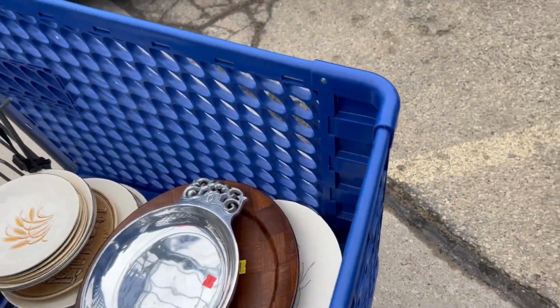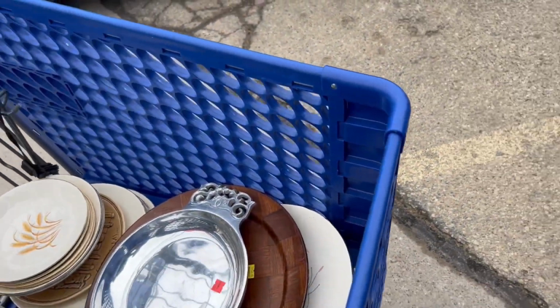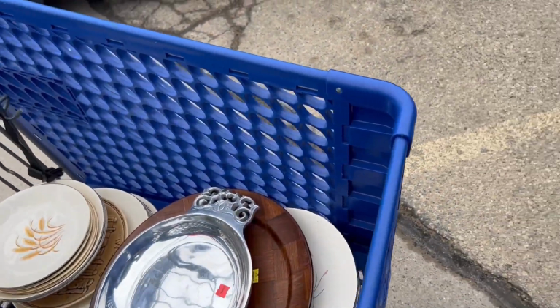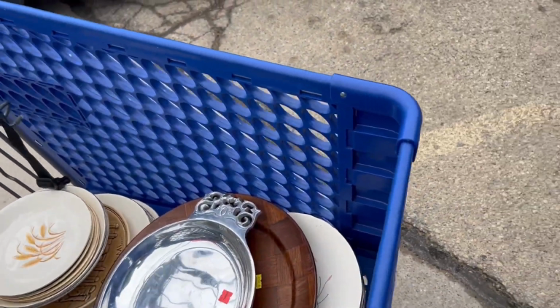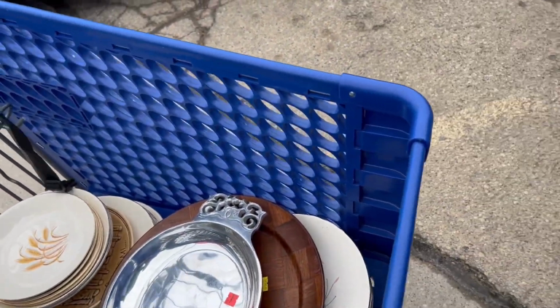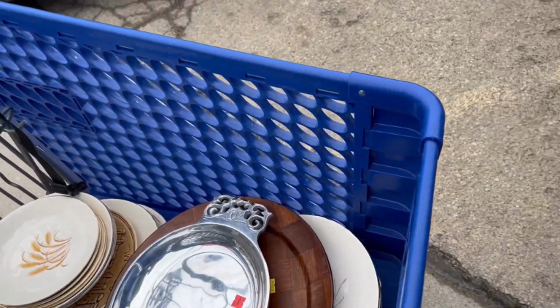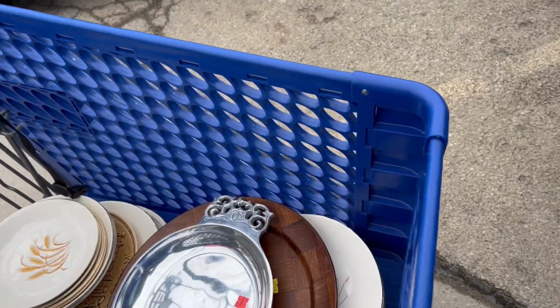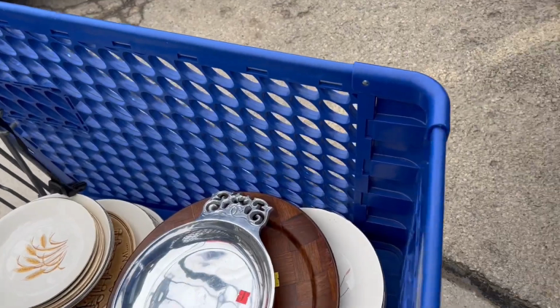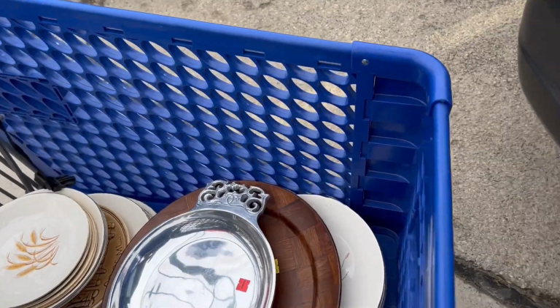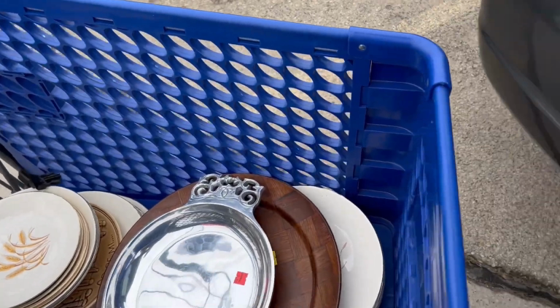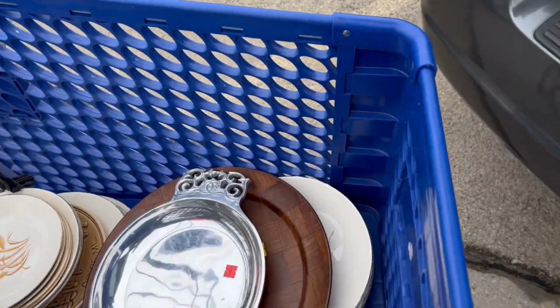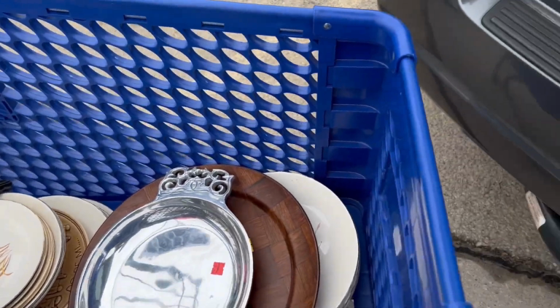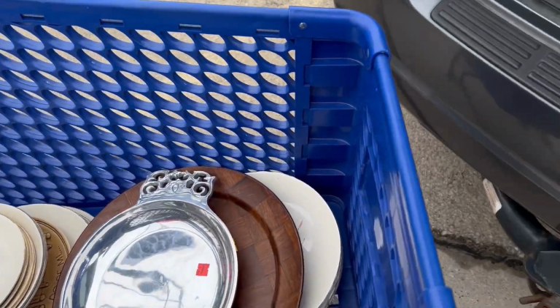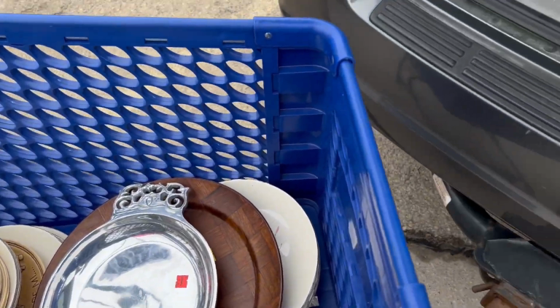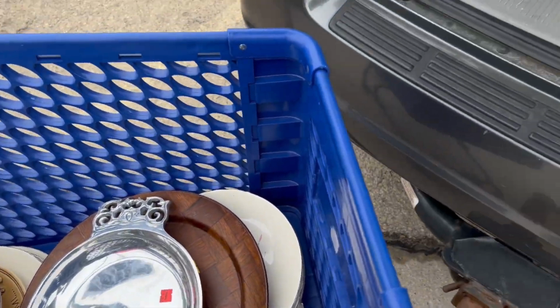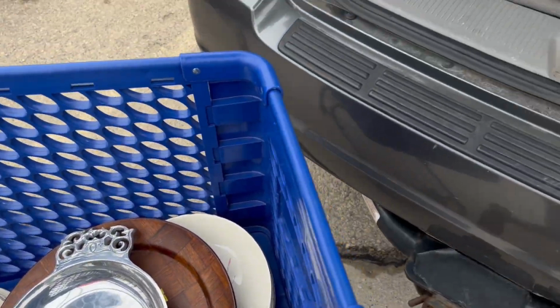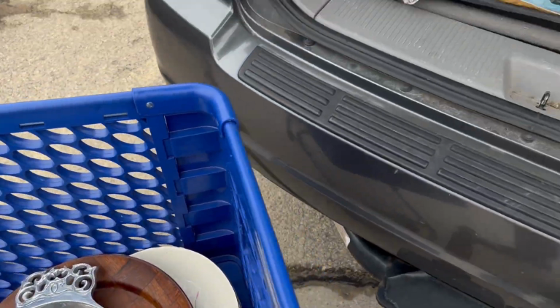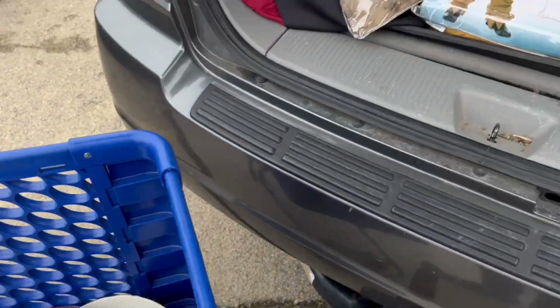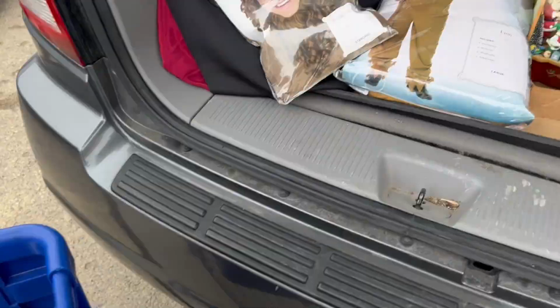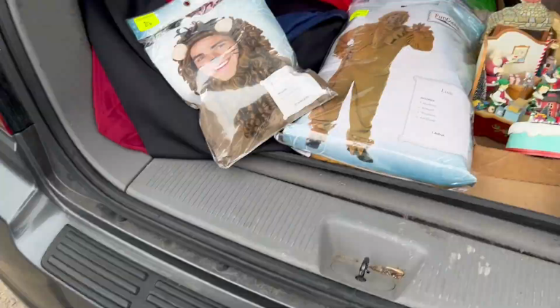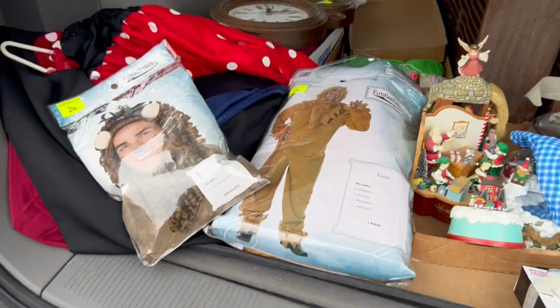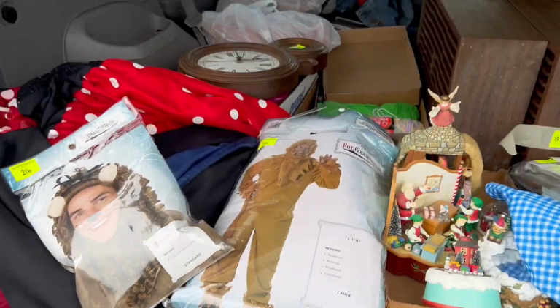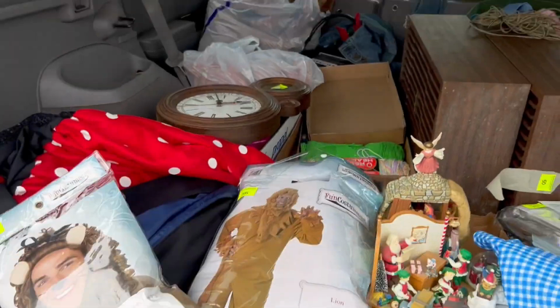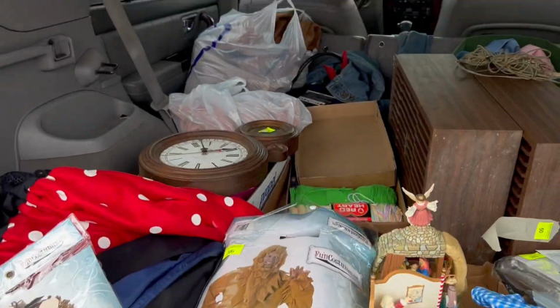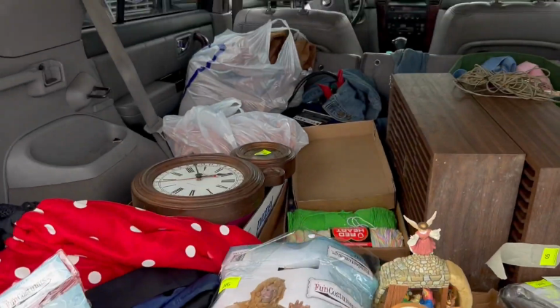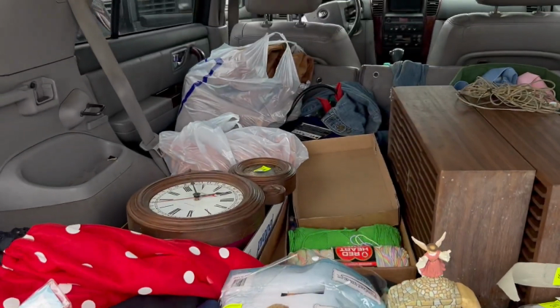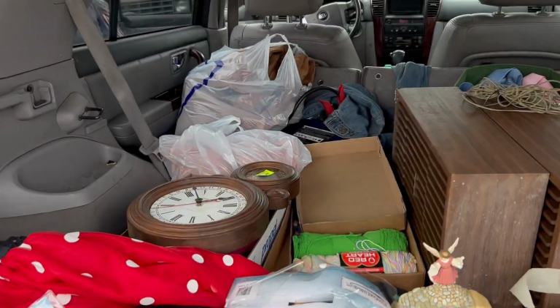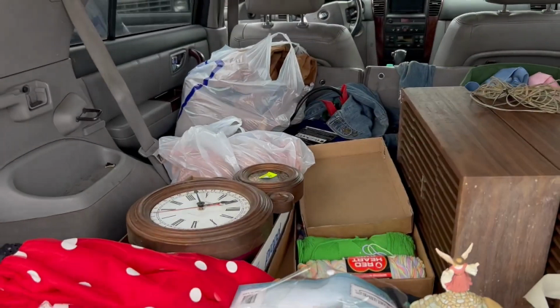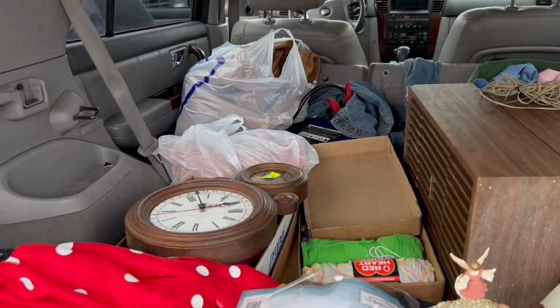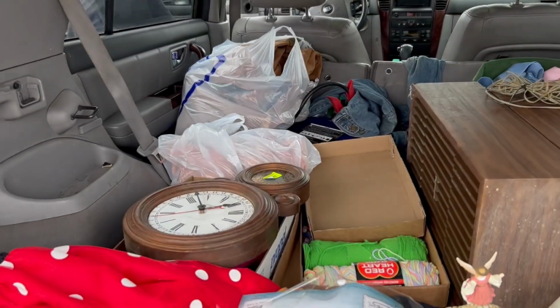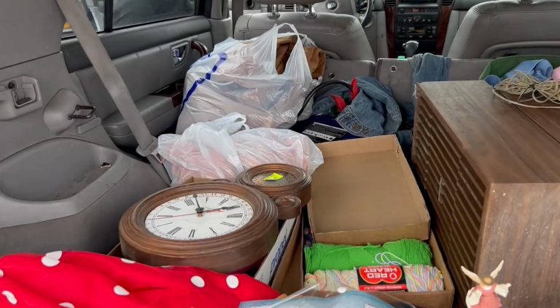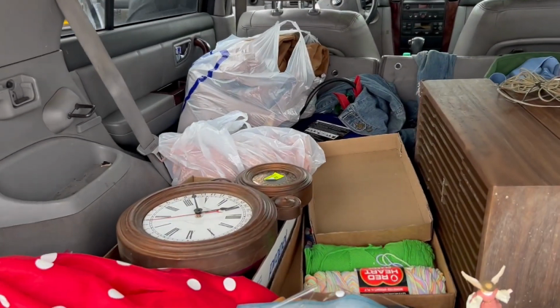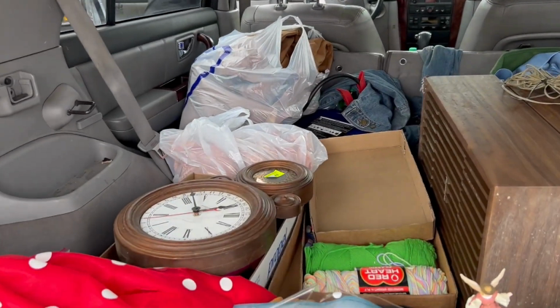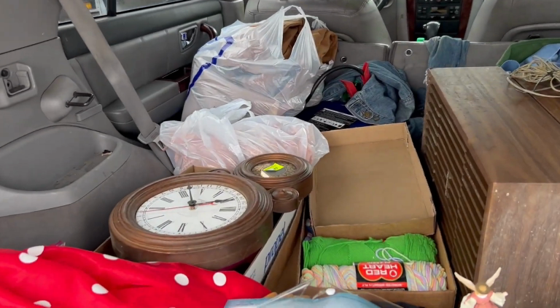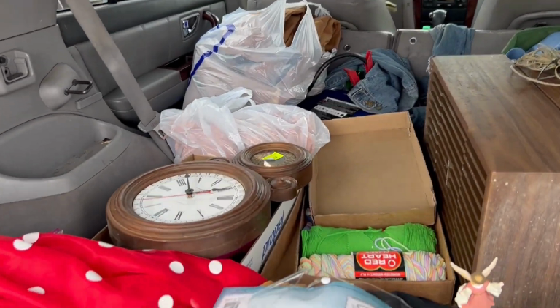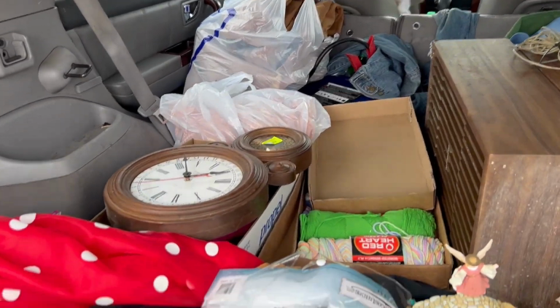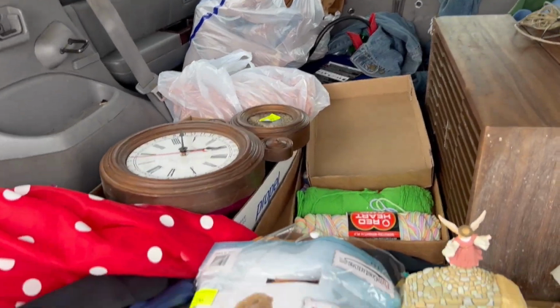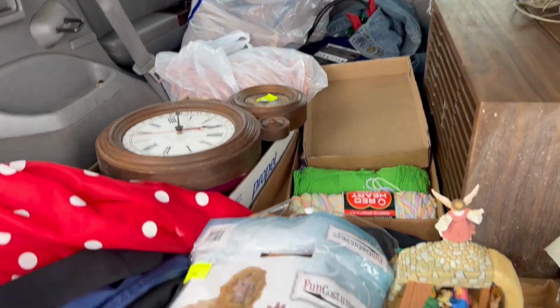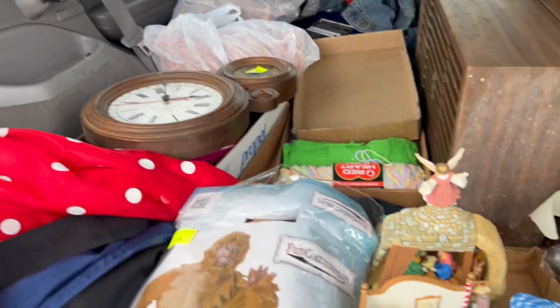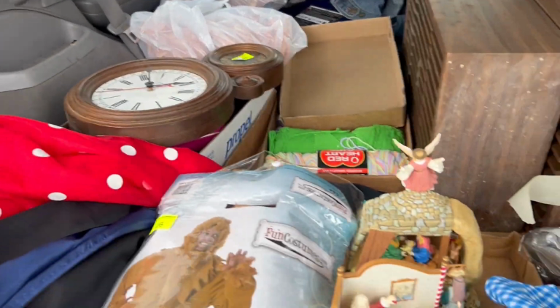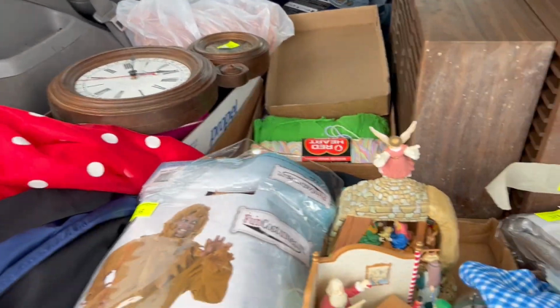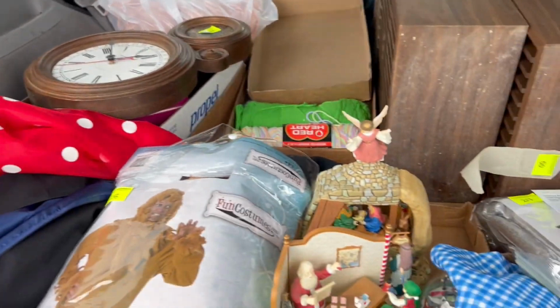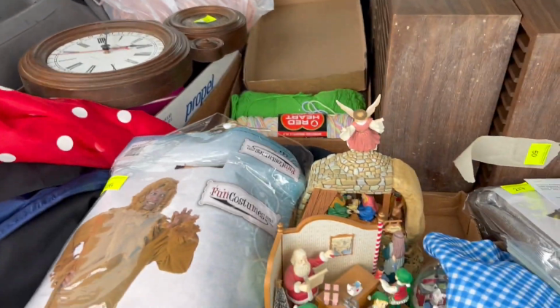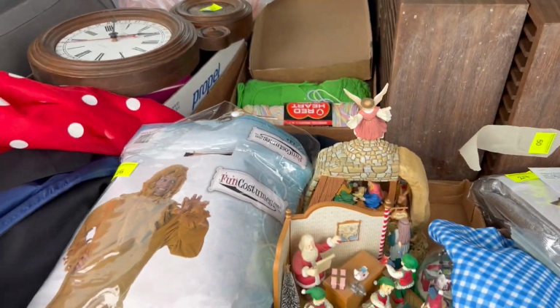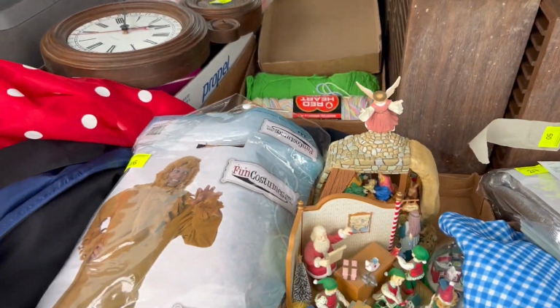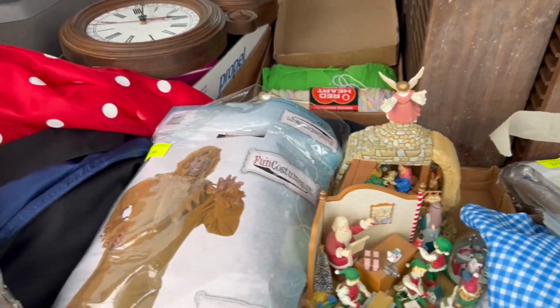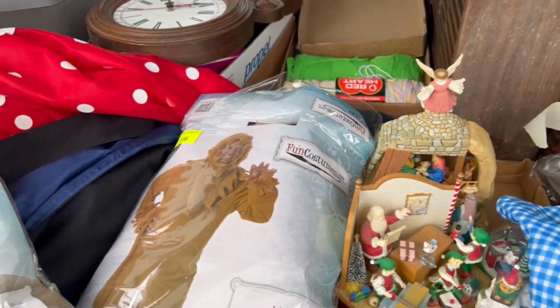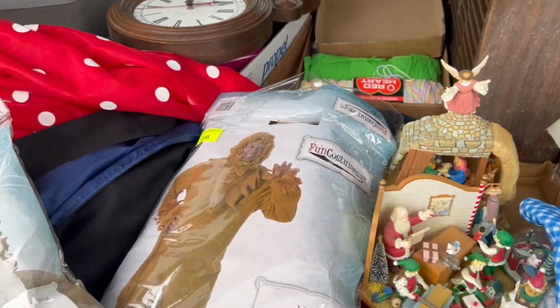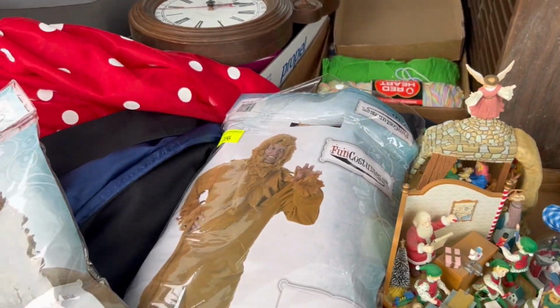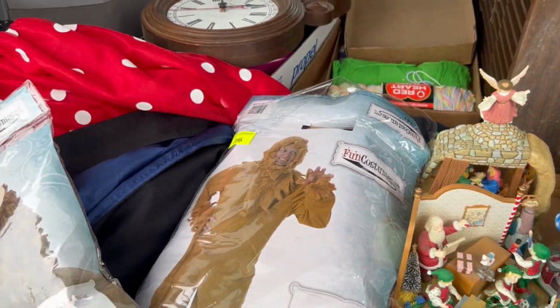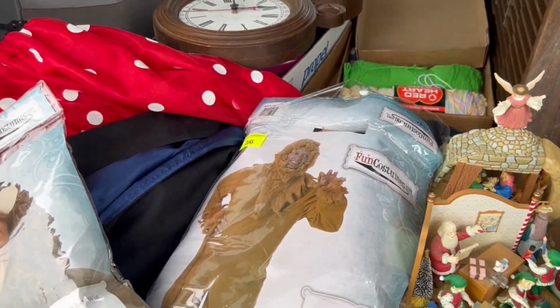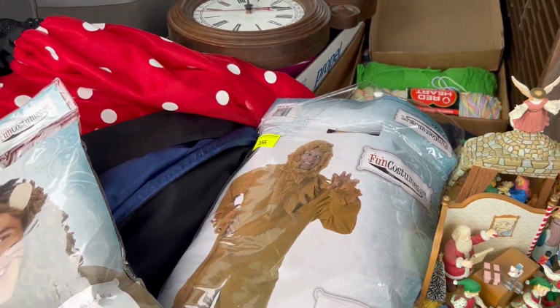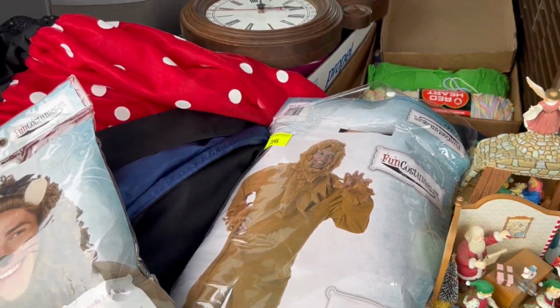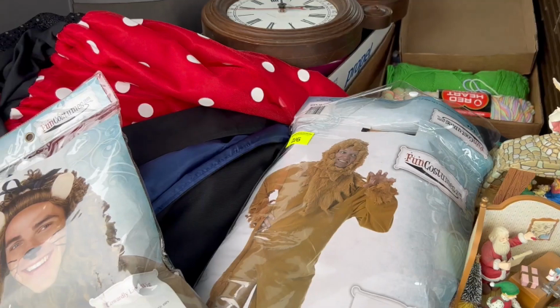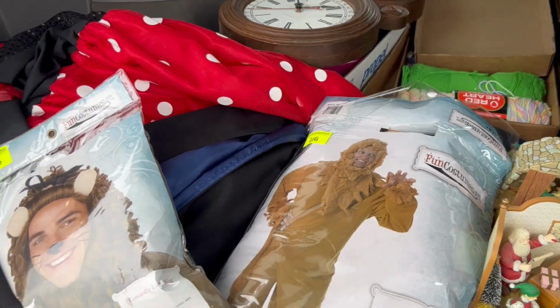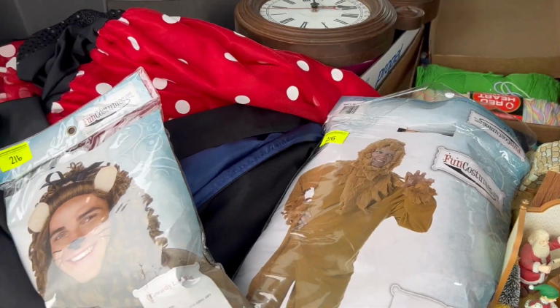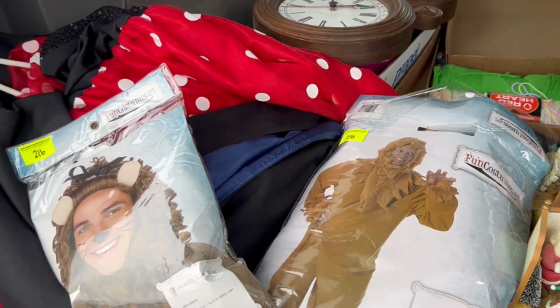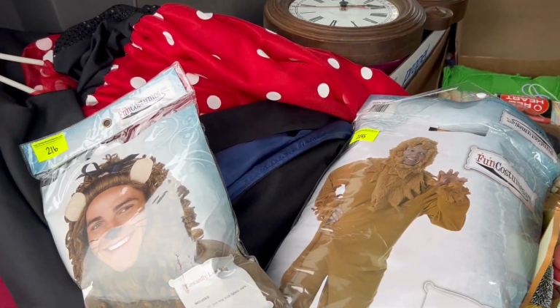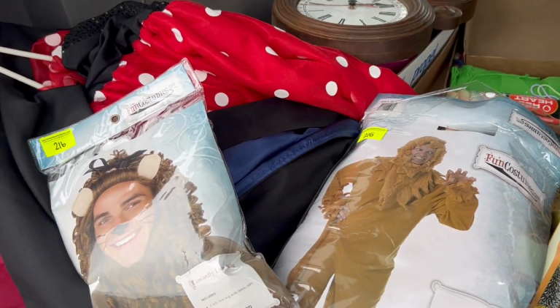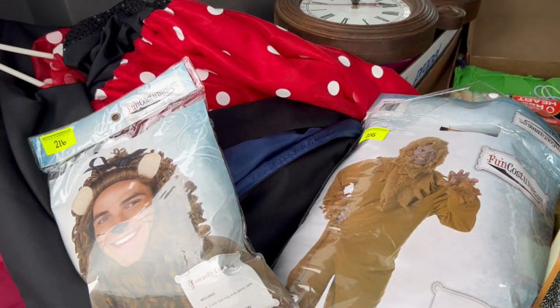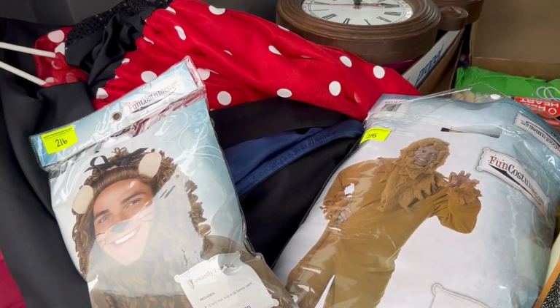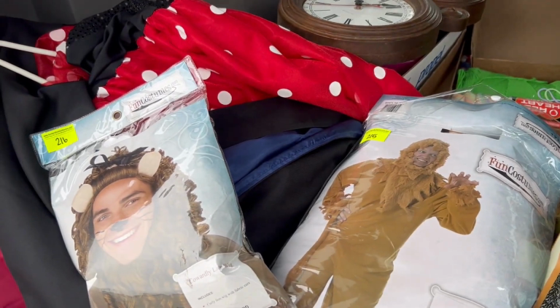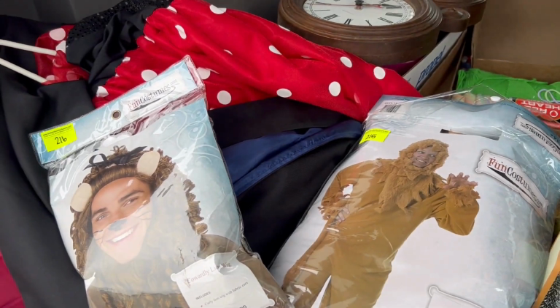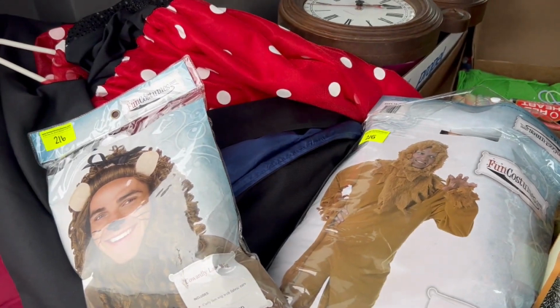Not too much today. A couple bags of clothes, and the rest is stuff from the auction. We're going to get the car loaded up here.